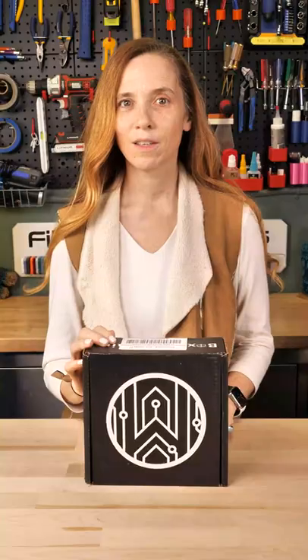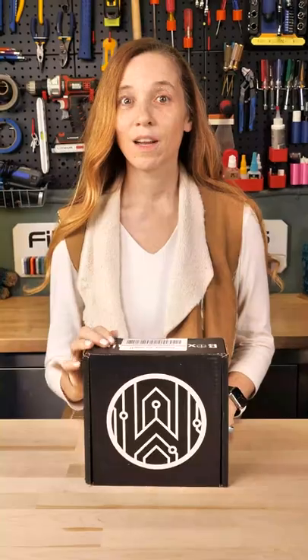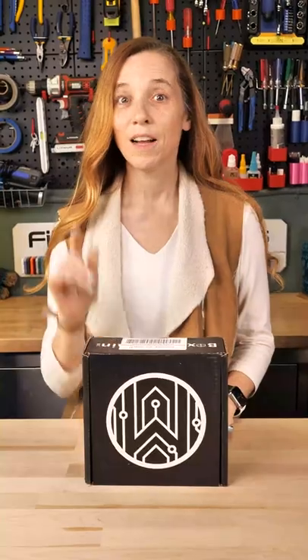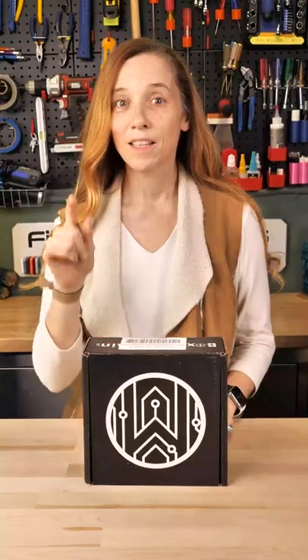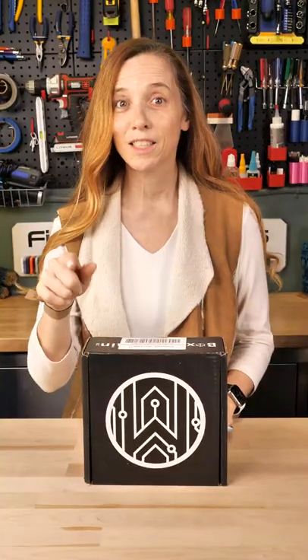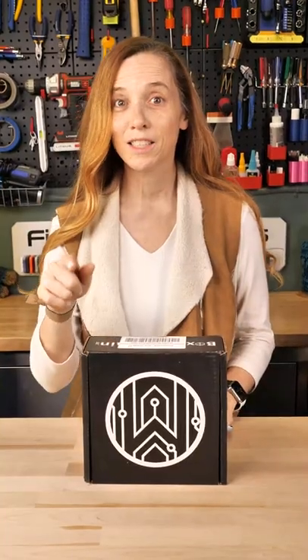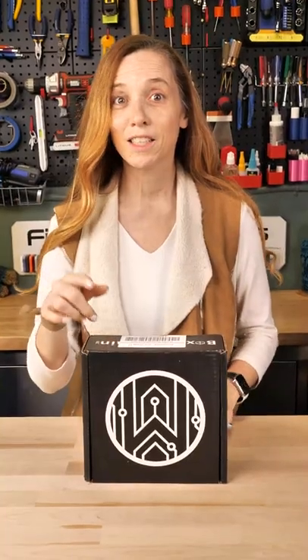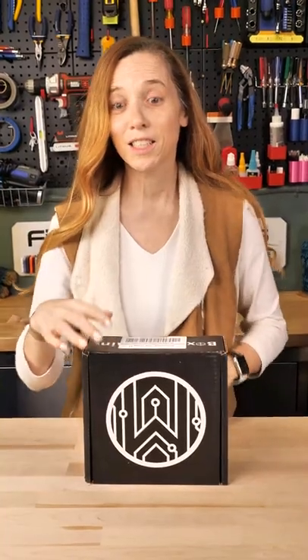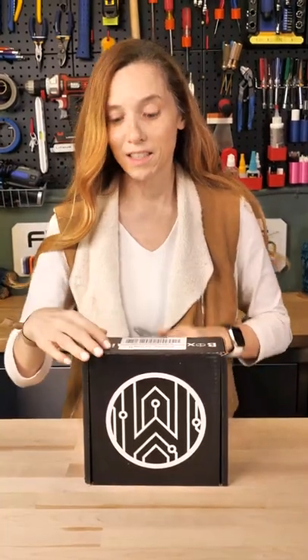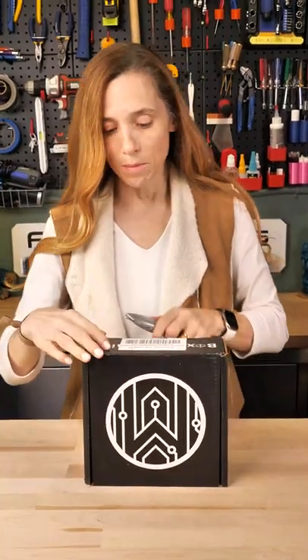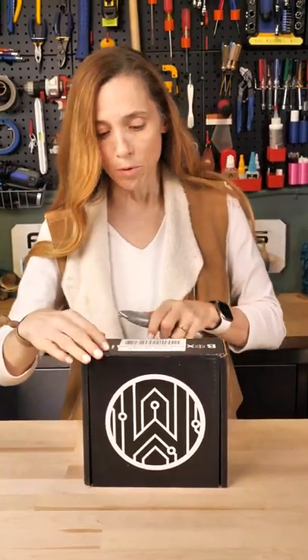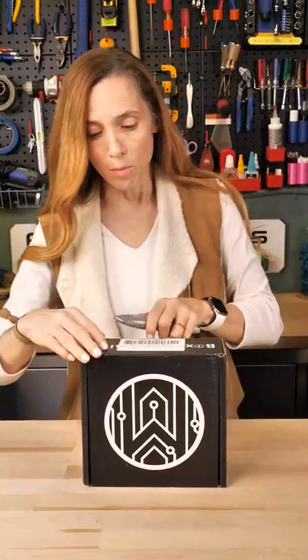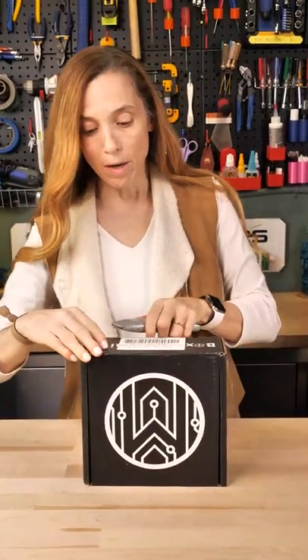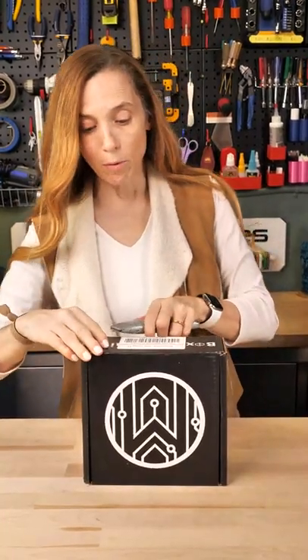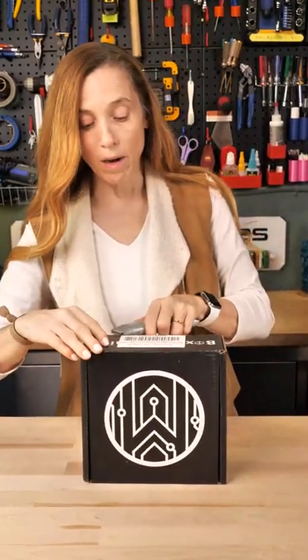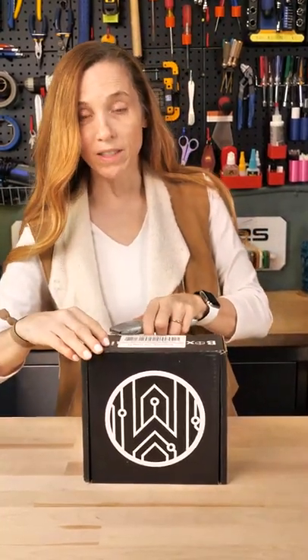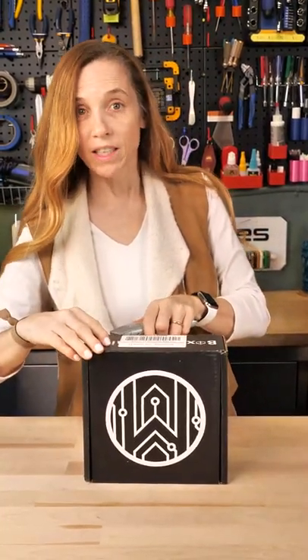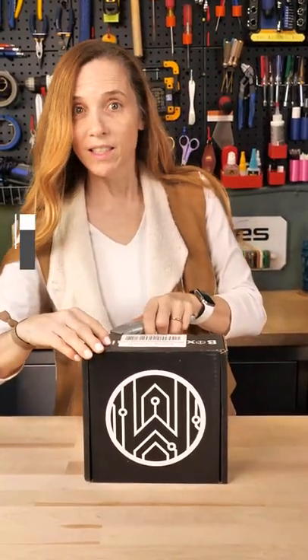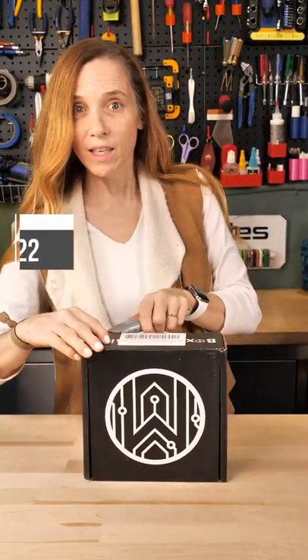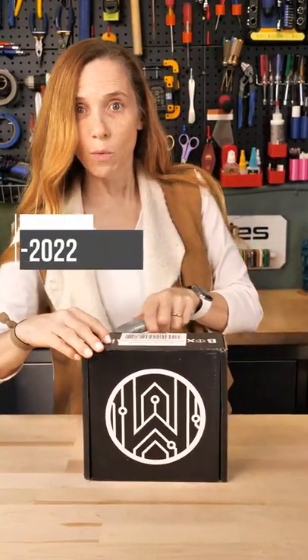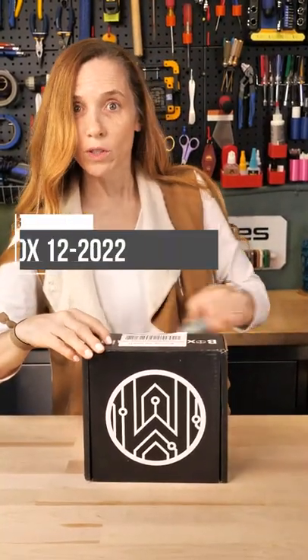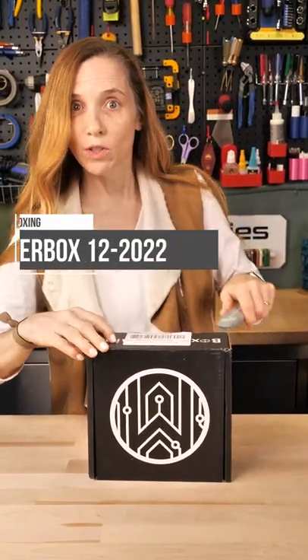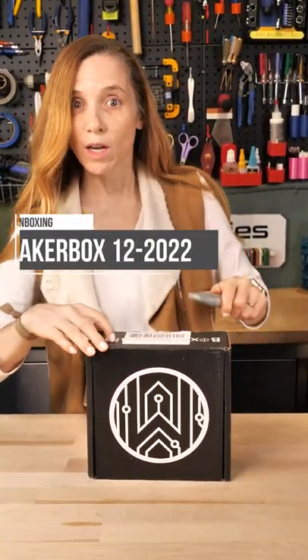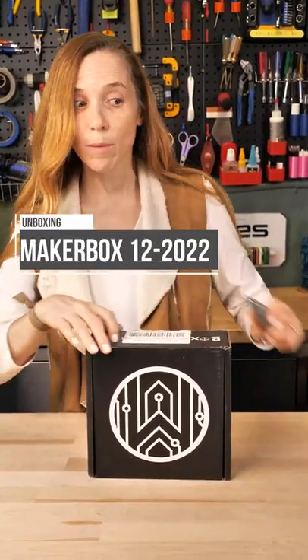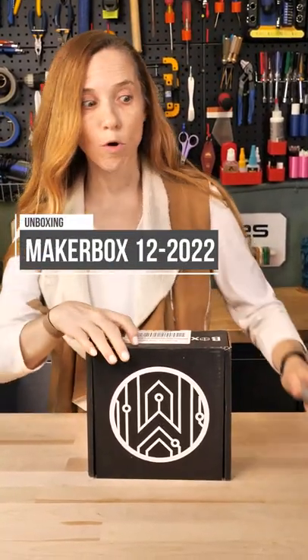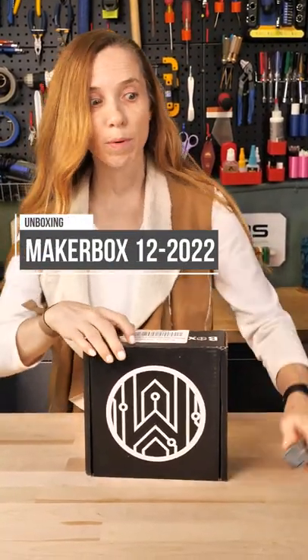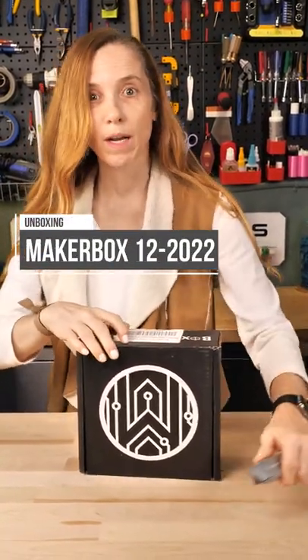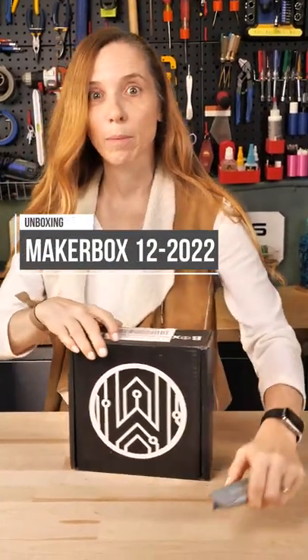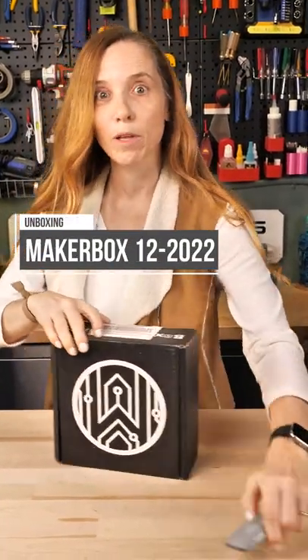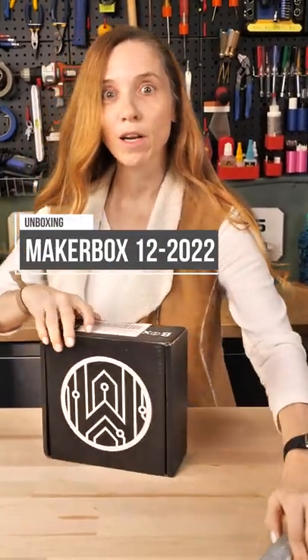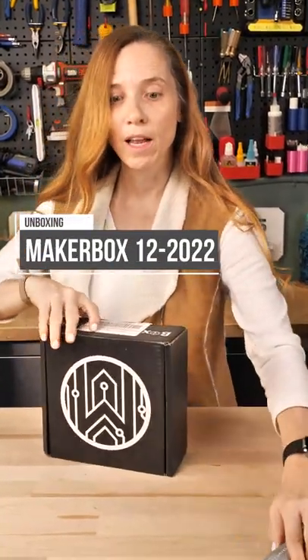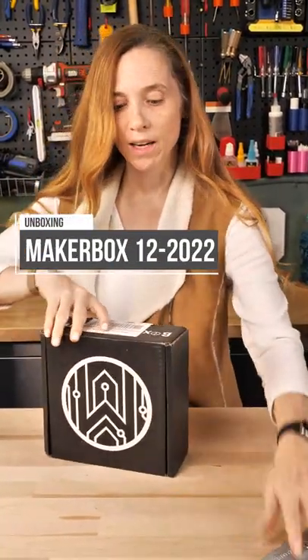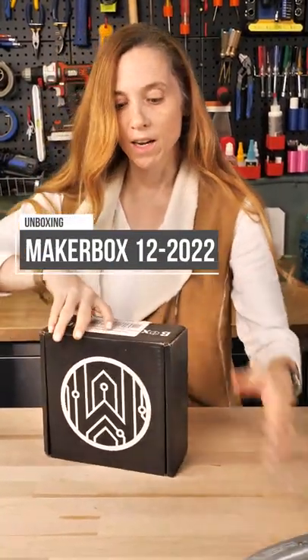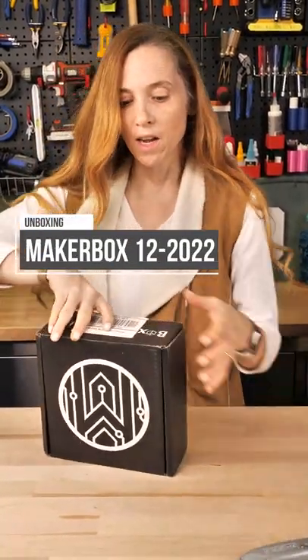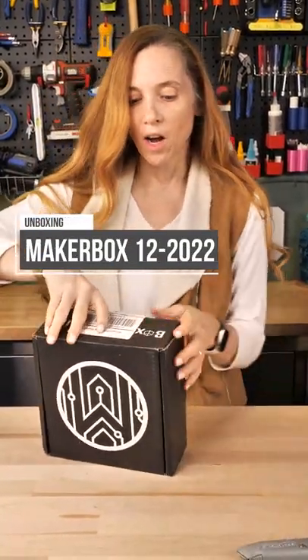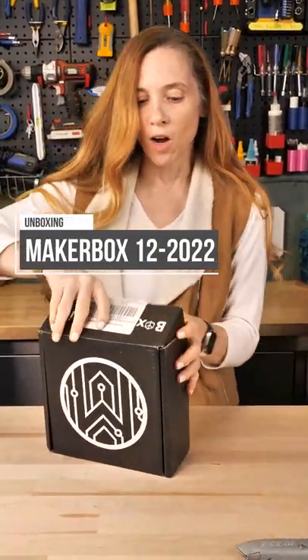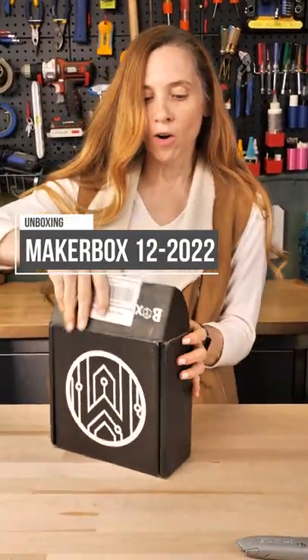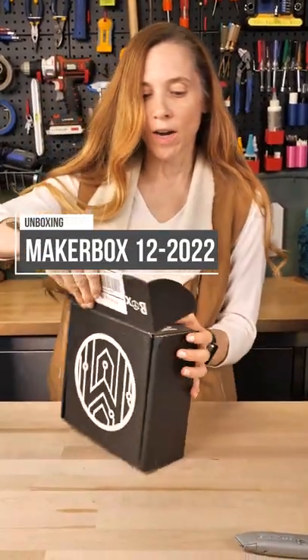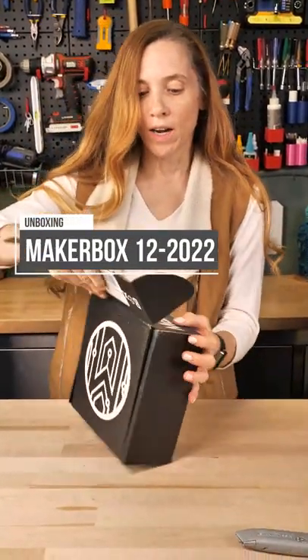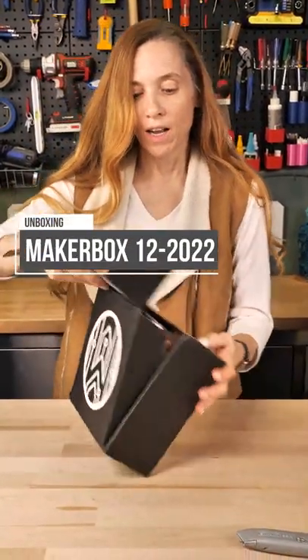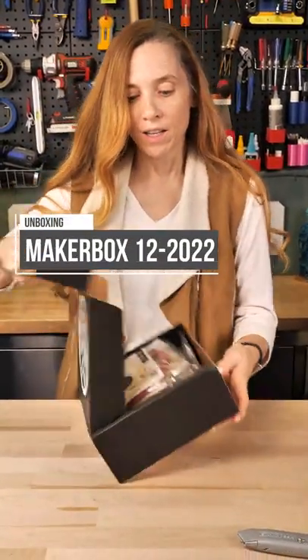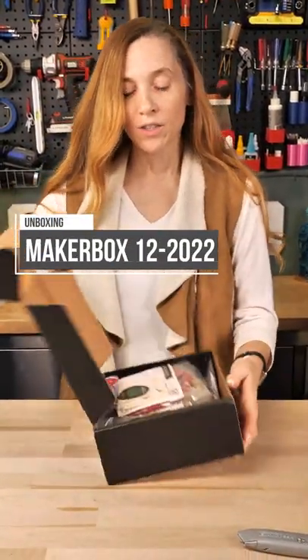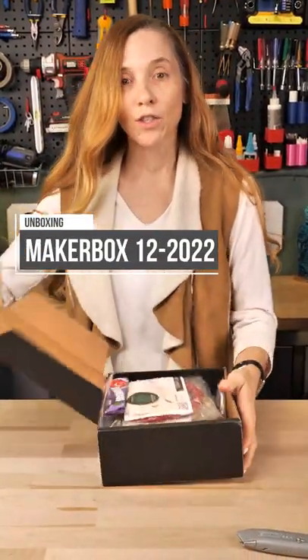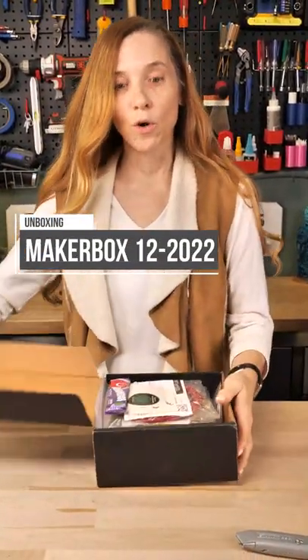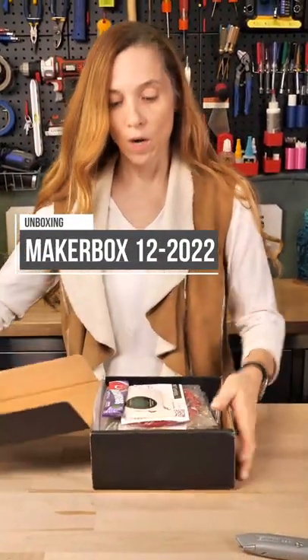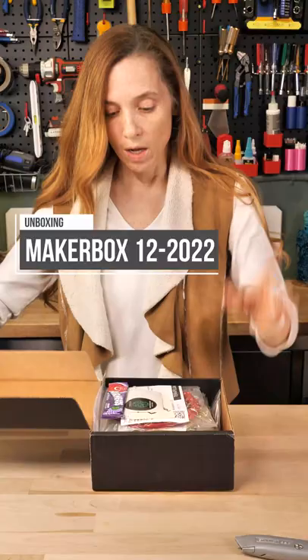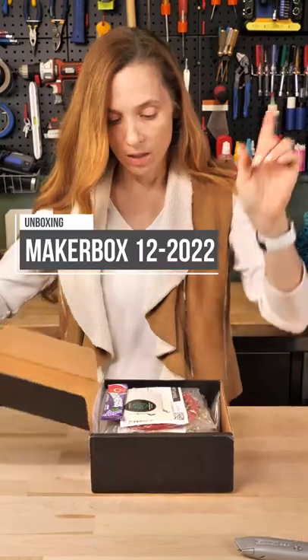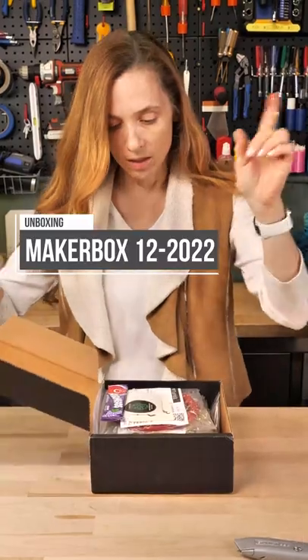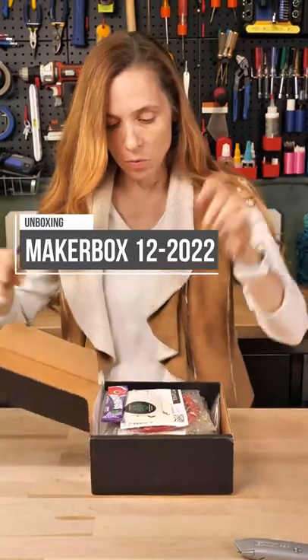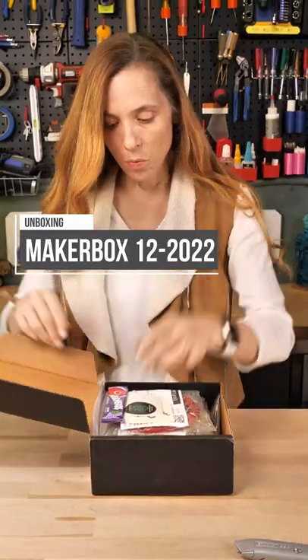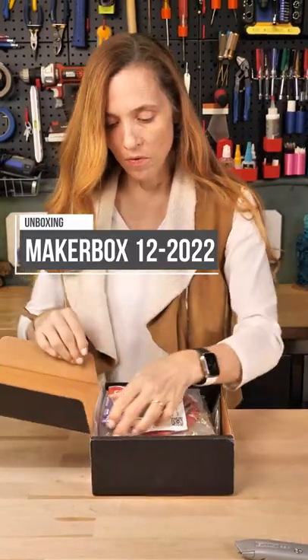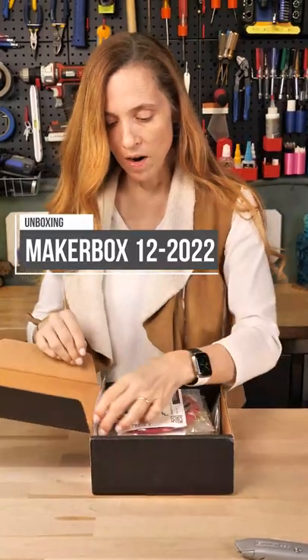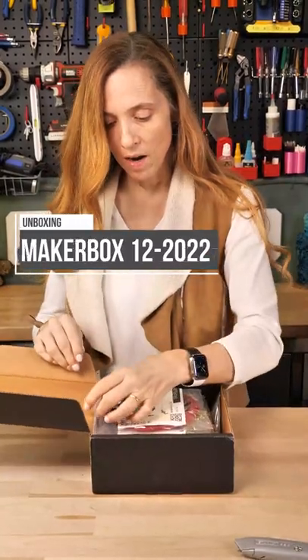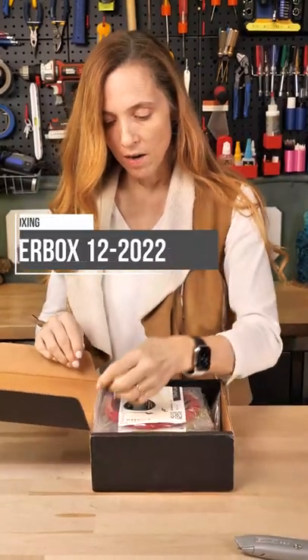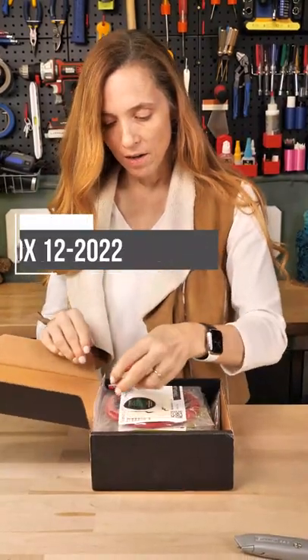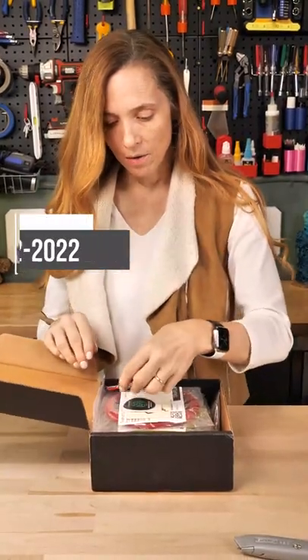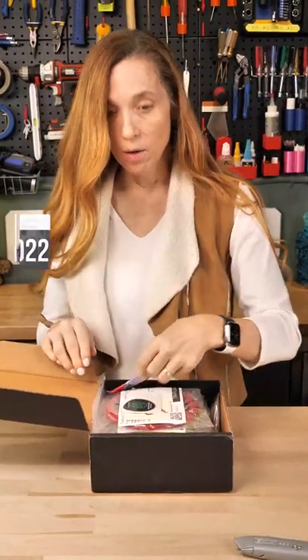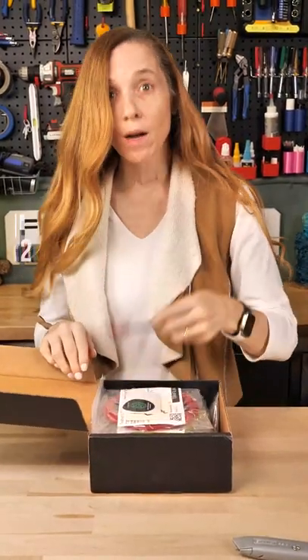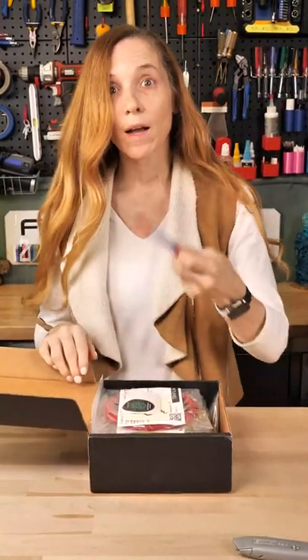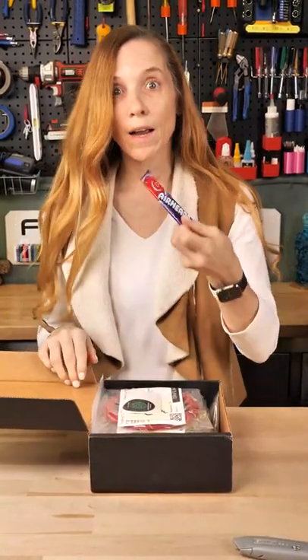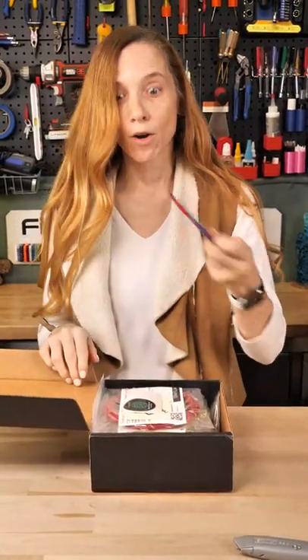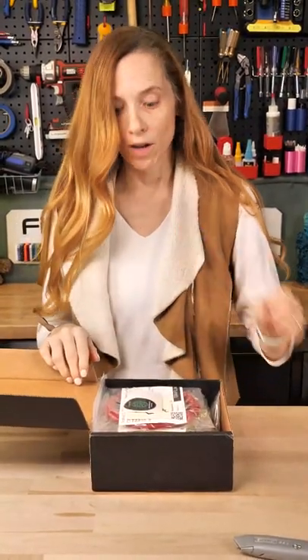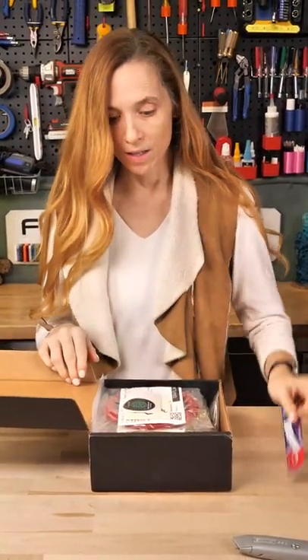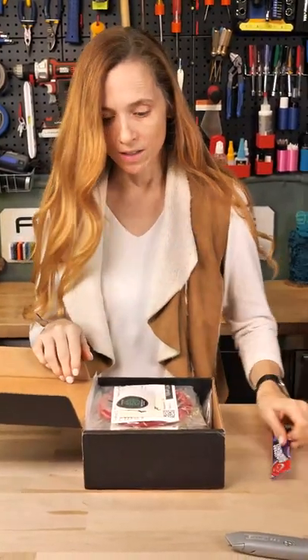This is the December Maker Box Easy, which I'm opening up a little late. Let's see what we've got. Airheads,